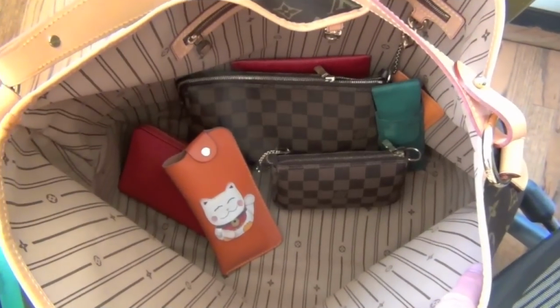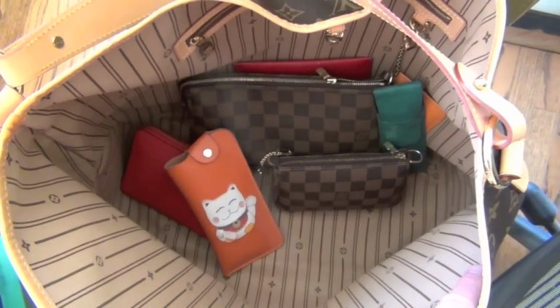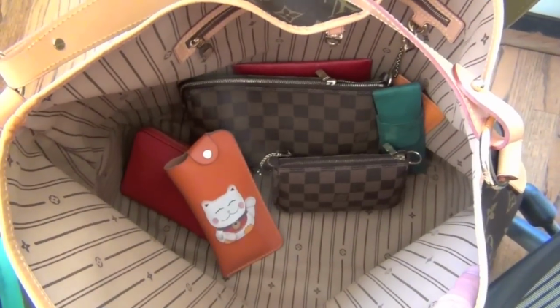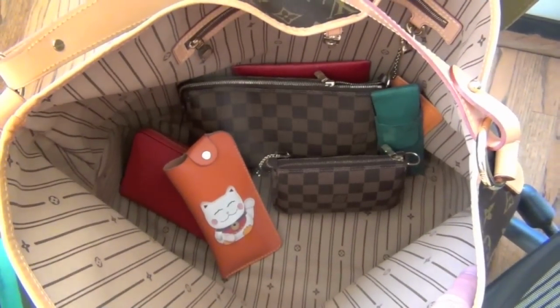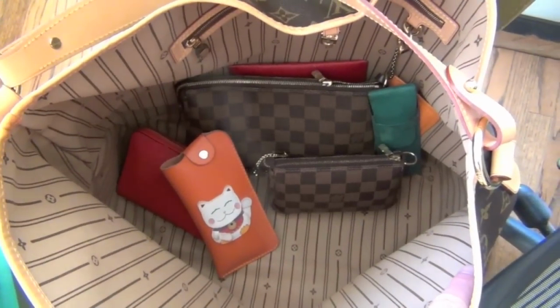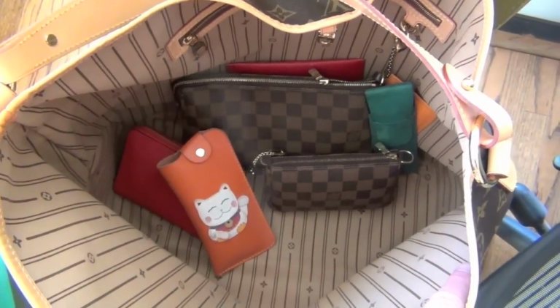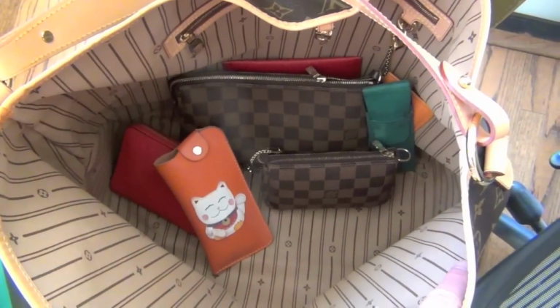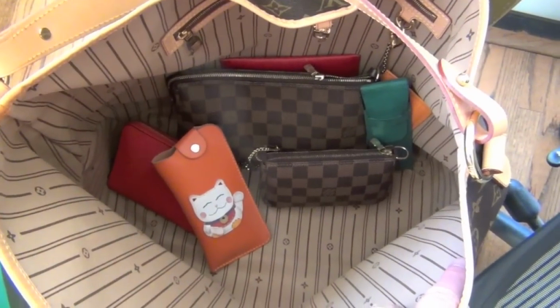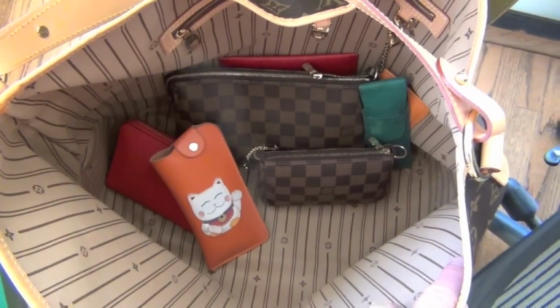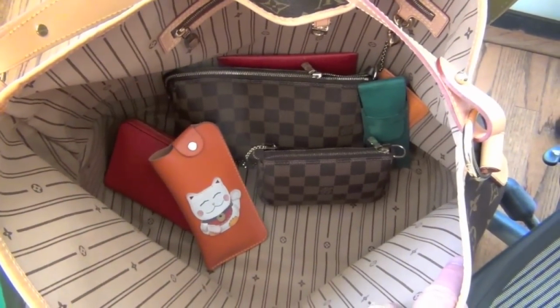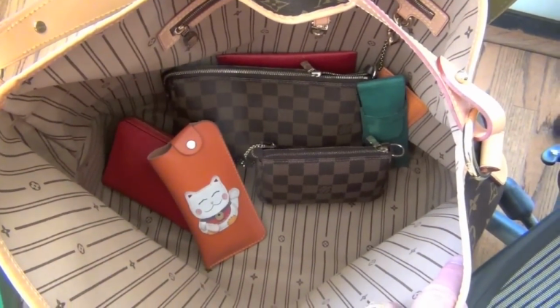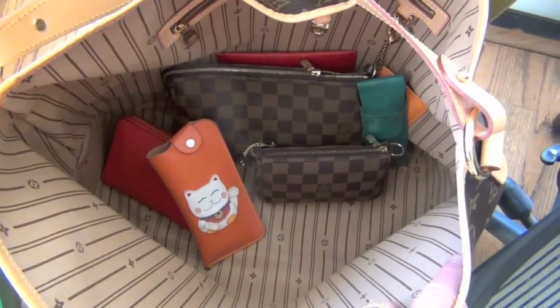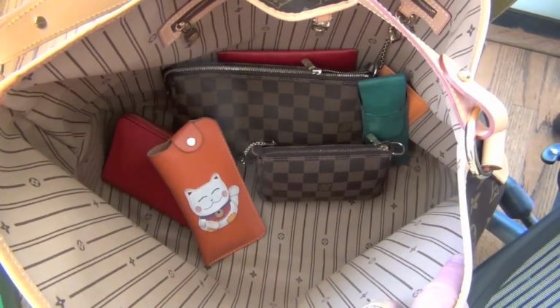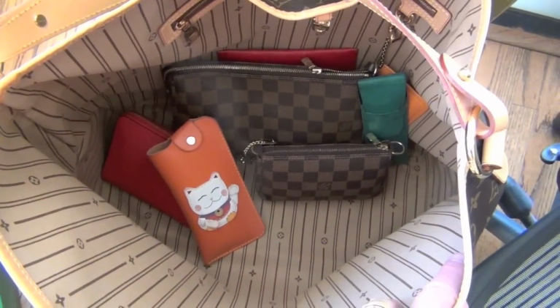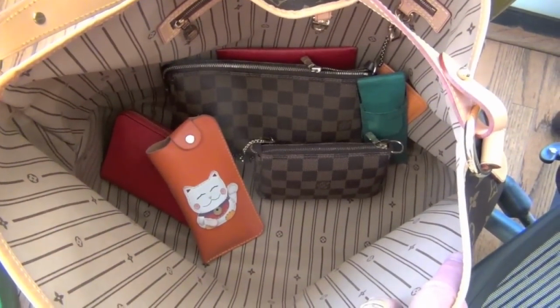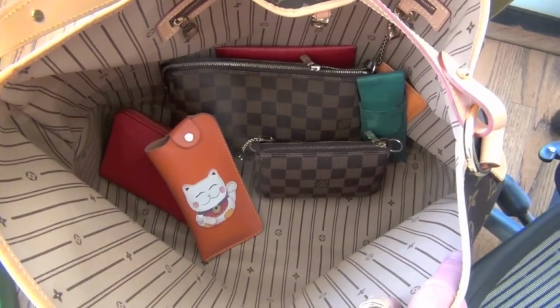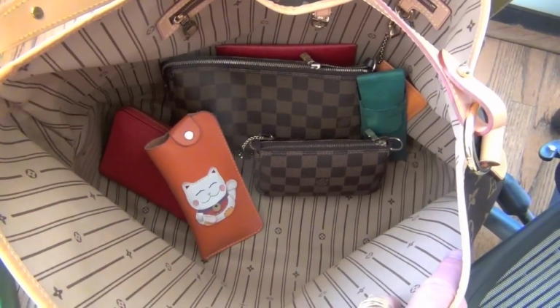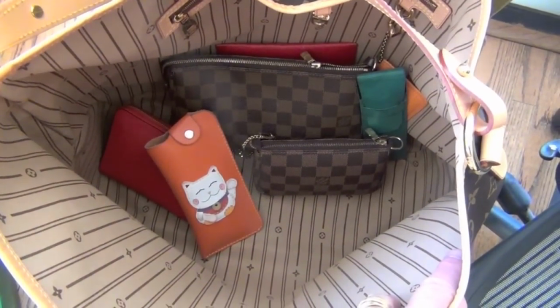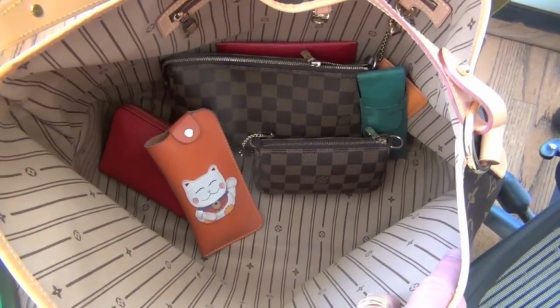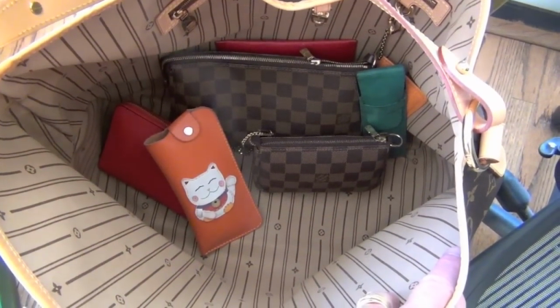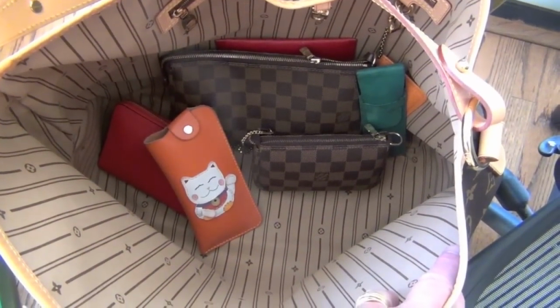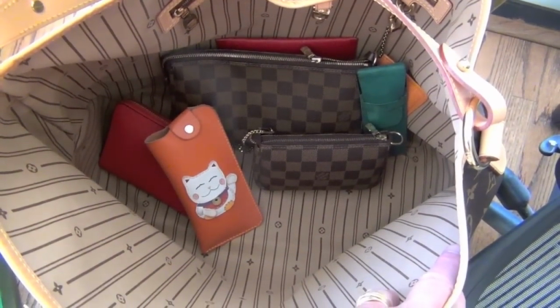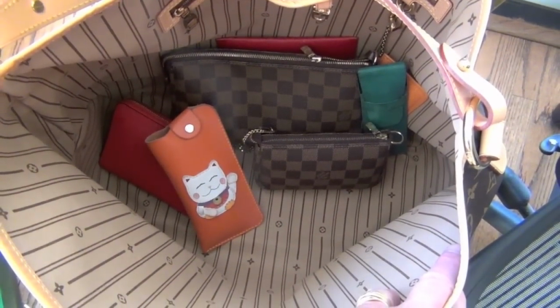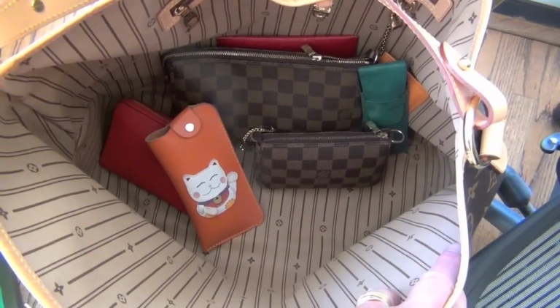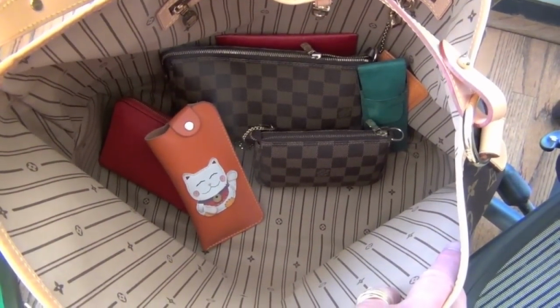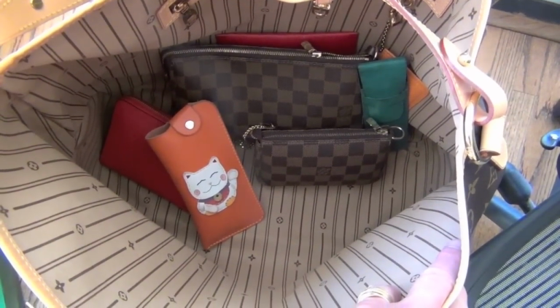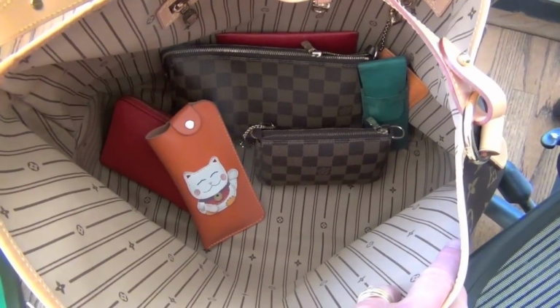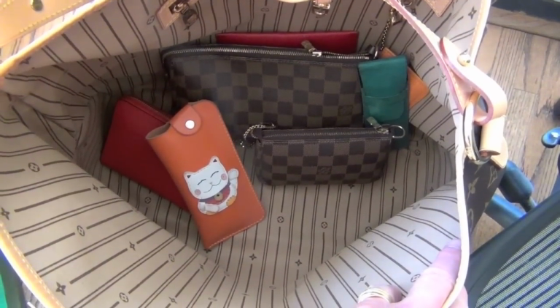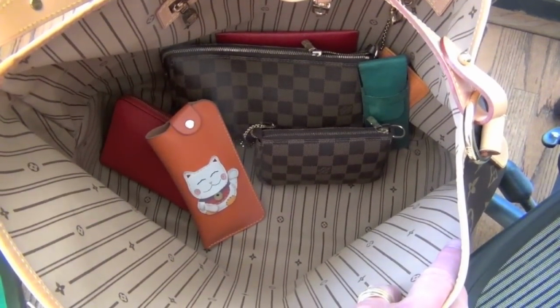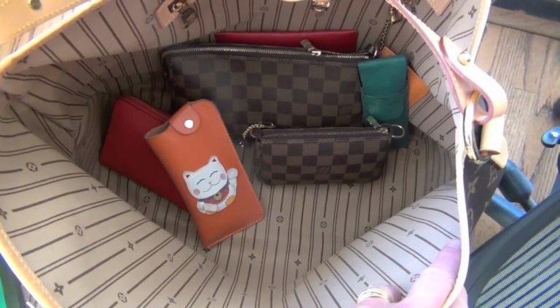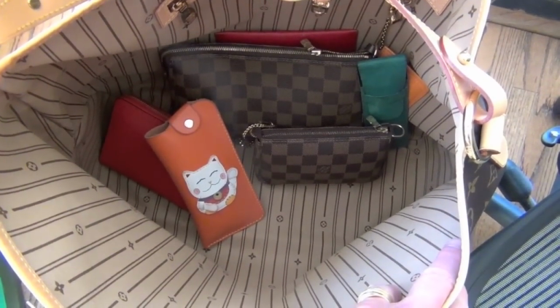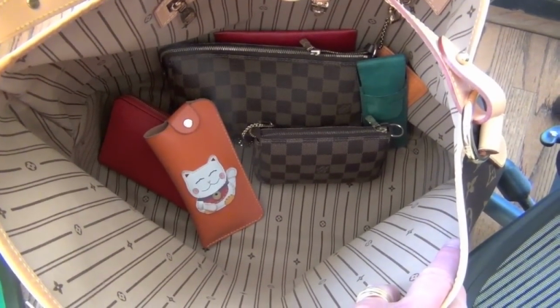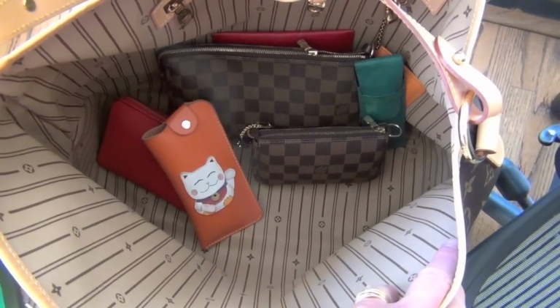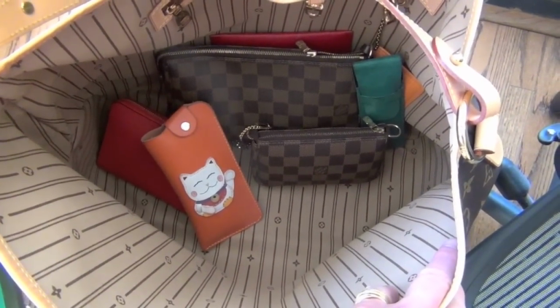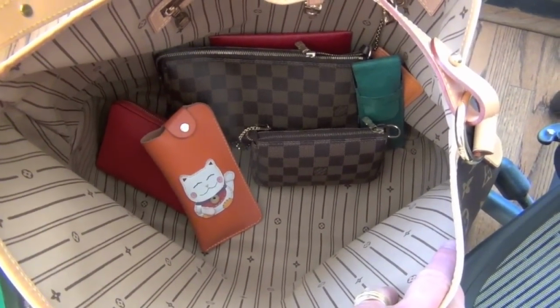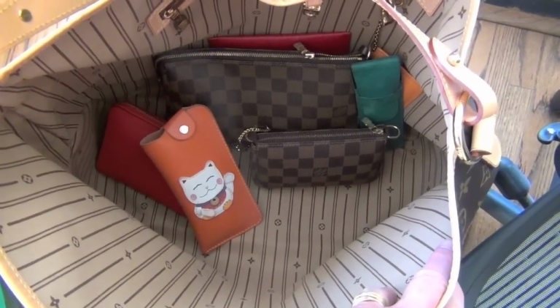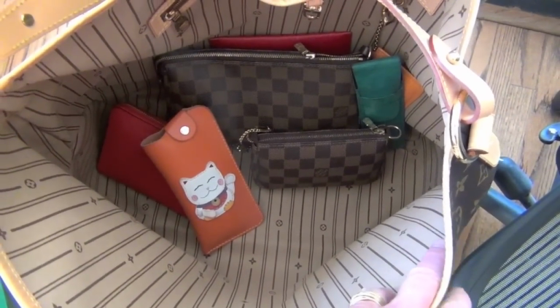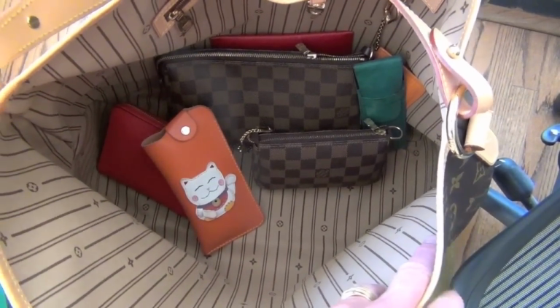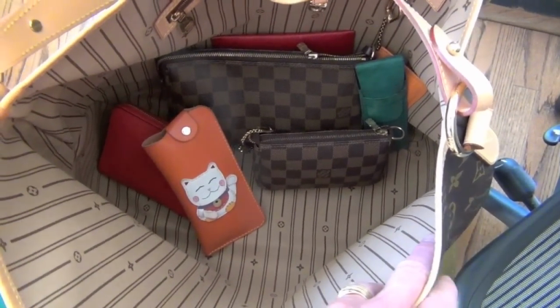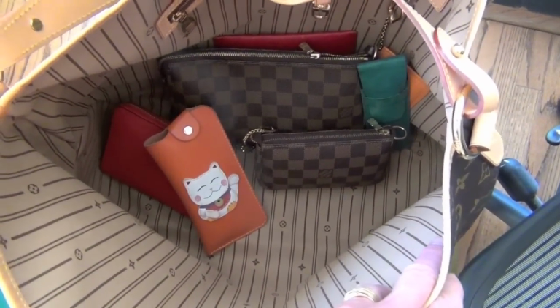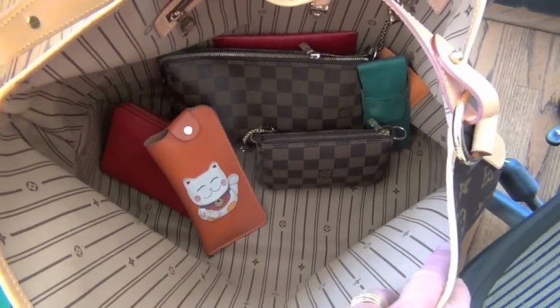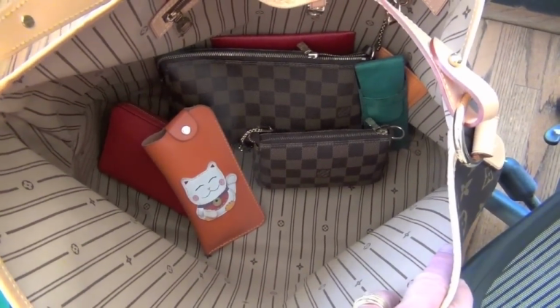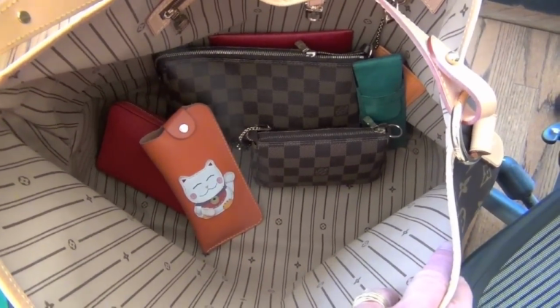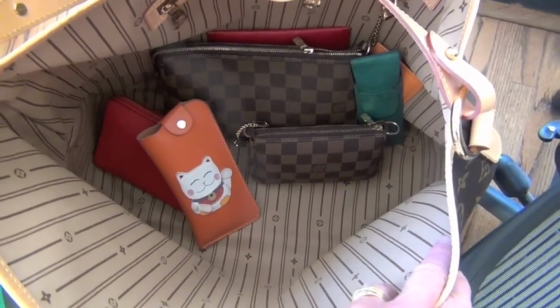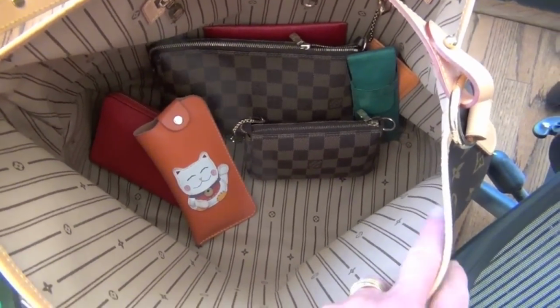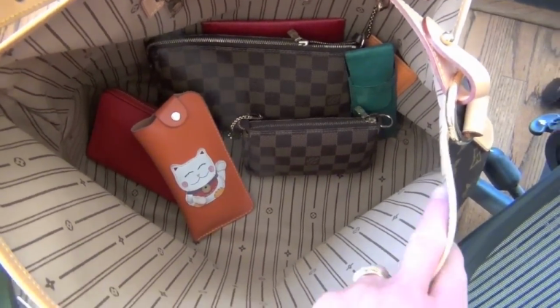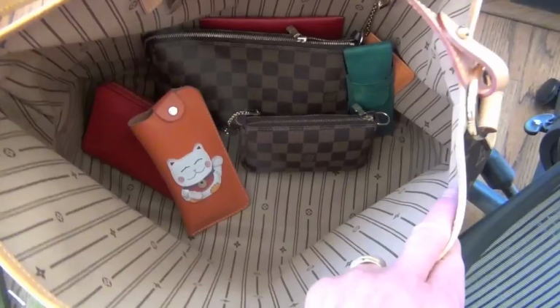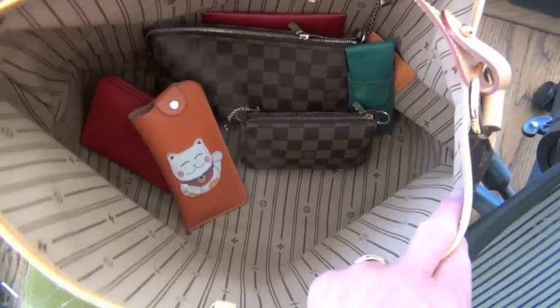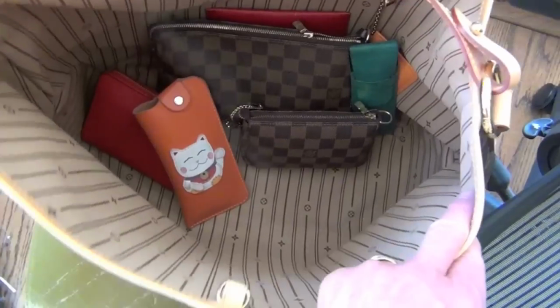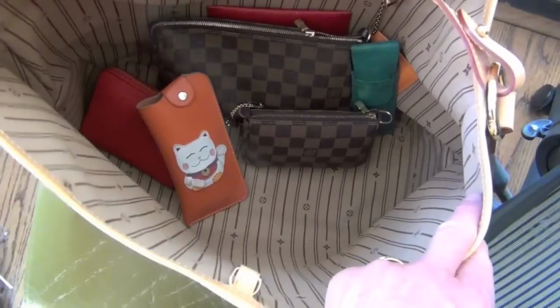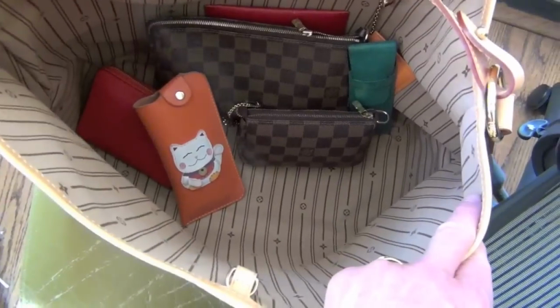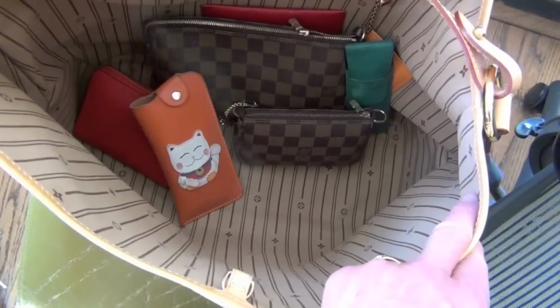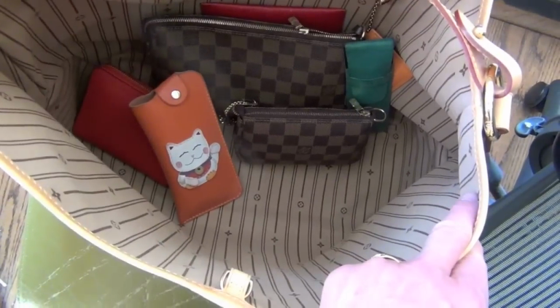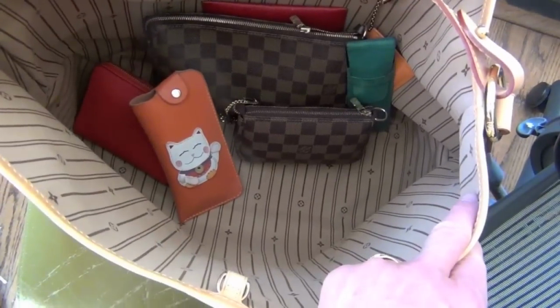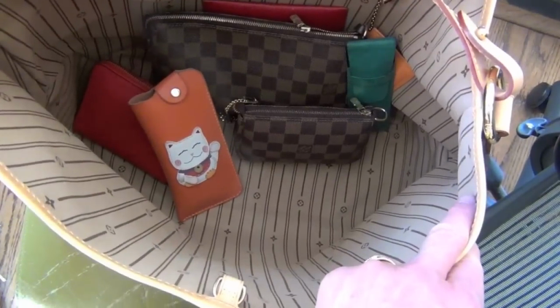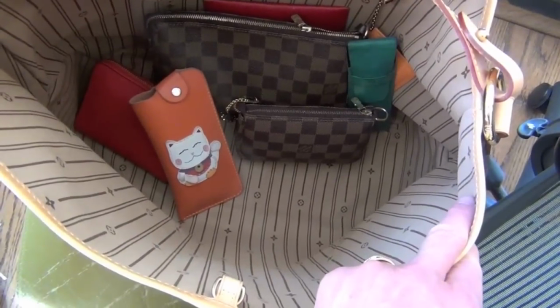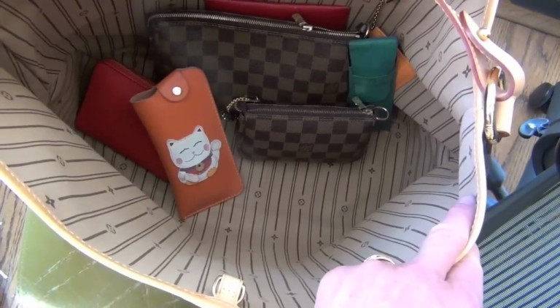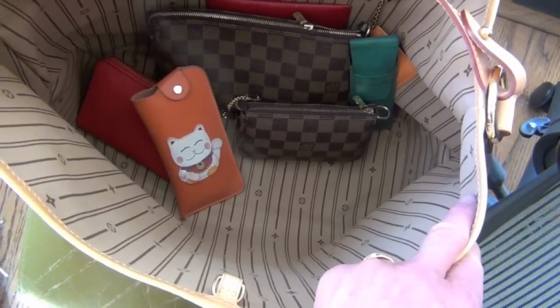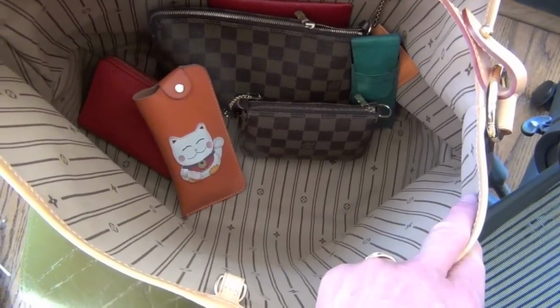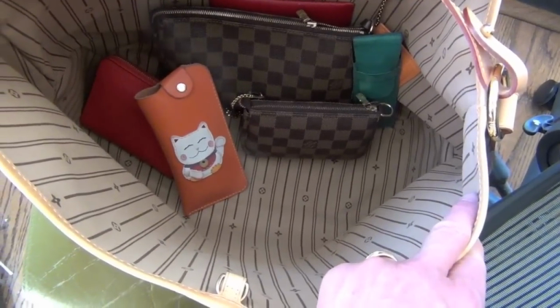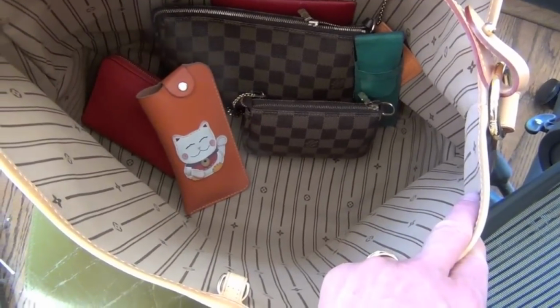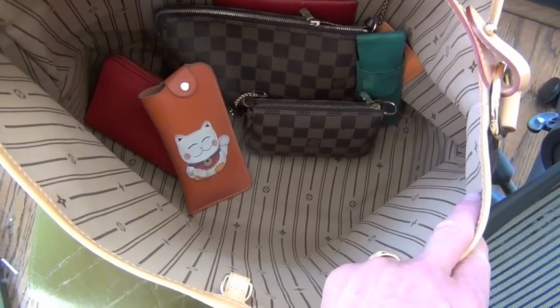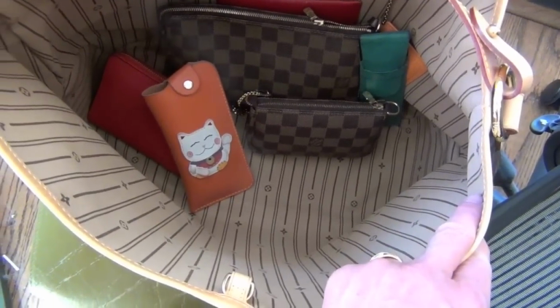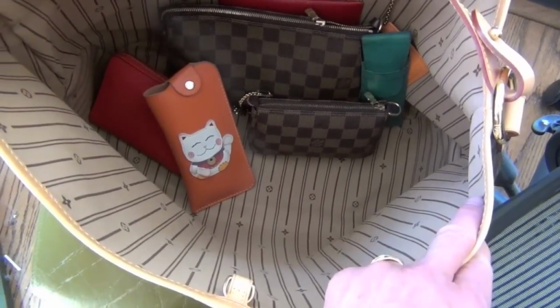Here's a shot of the interior — as you can tell, there's lots of room, and that's why it's great for travel.